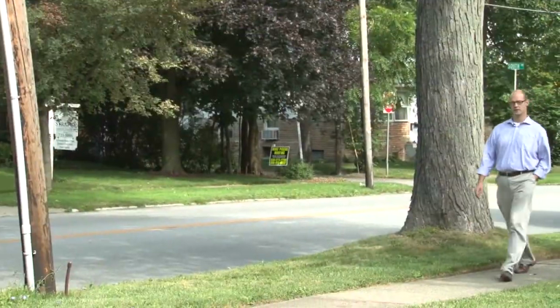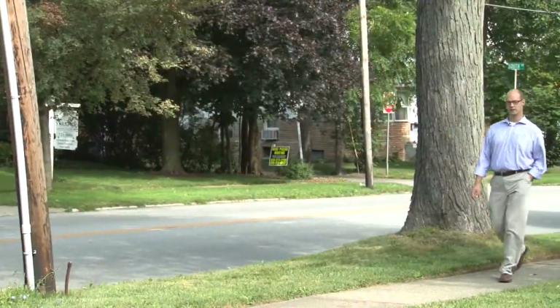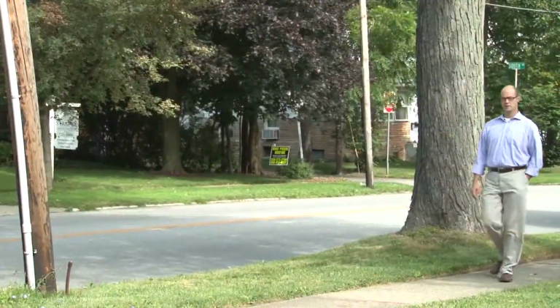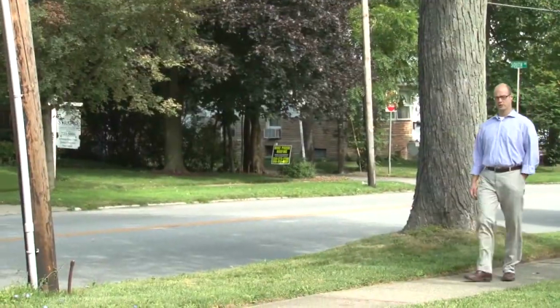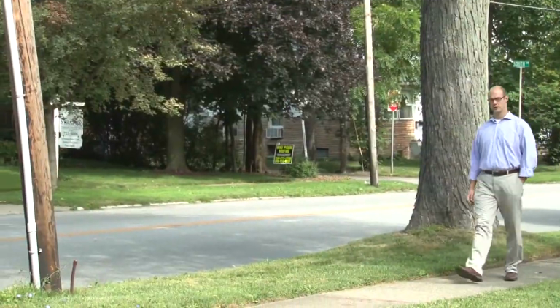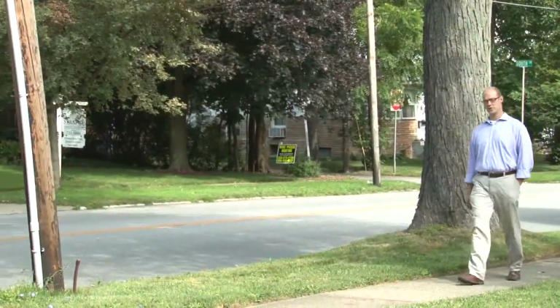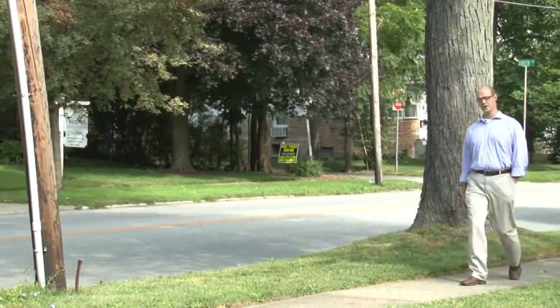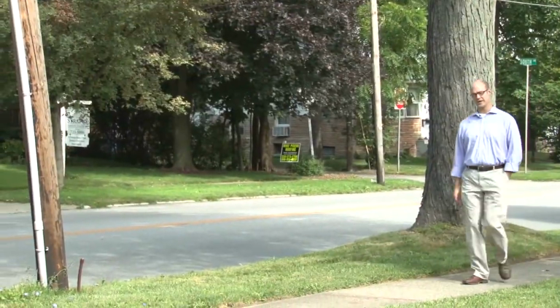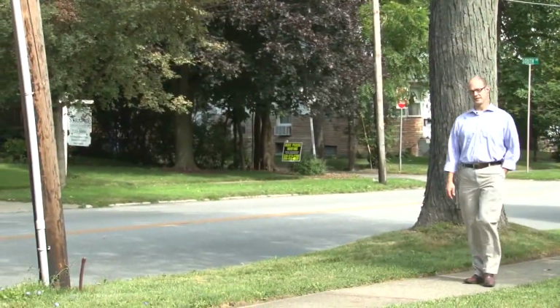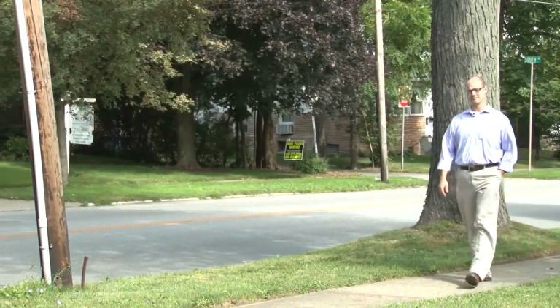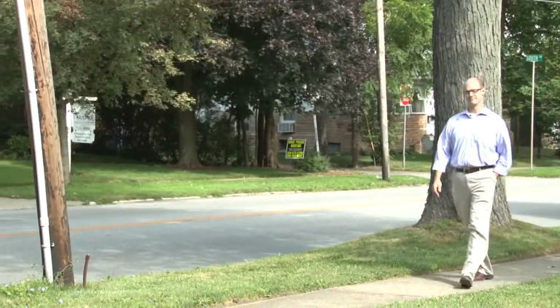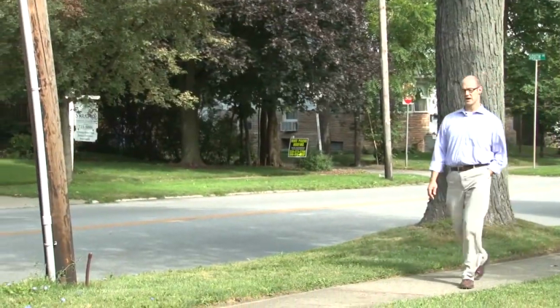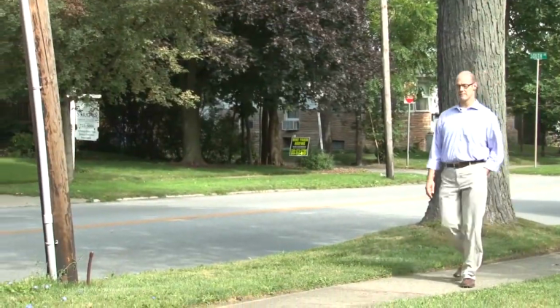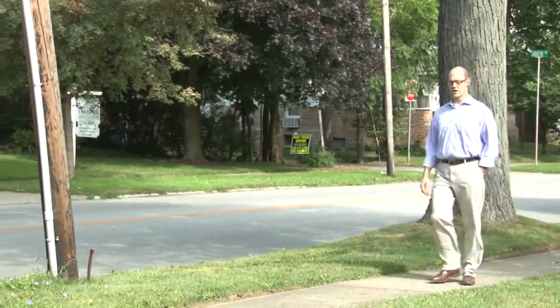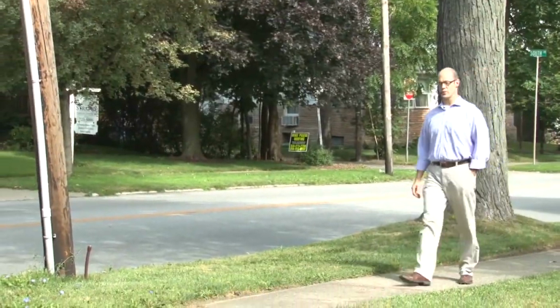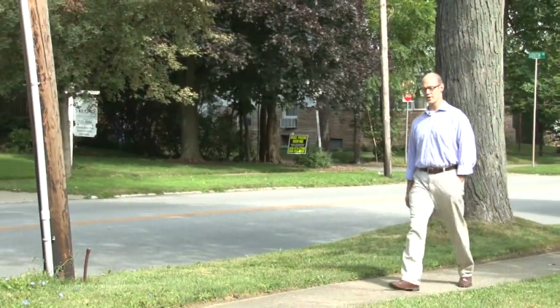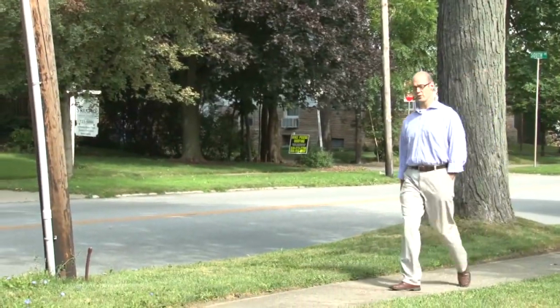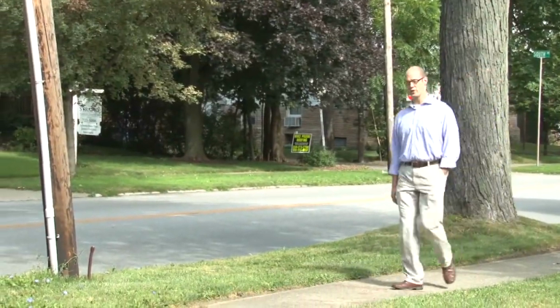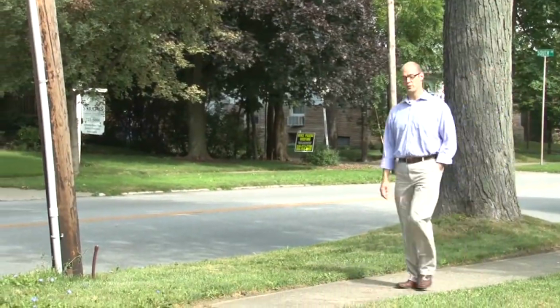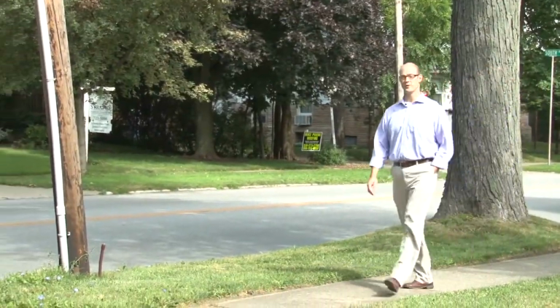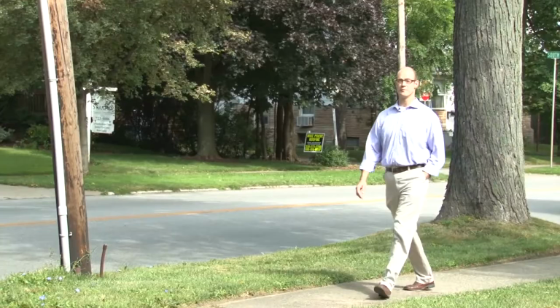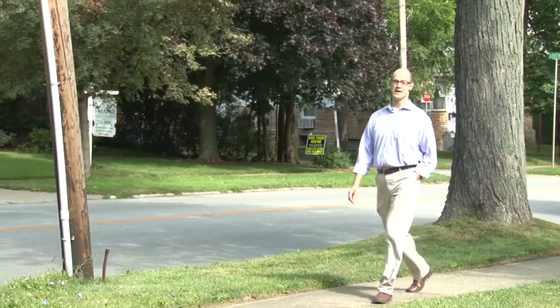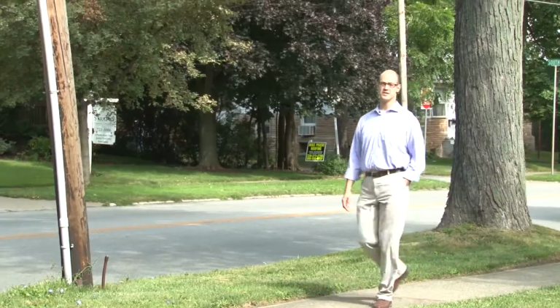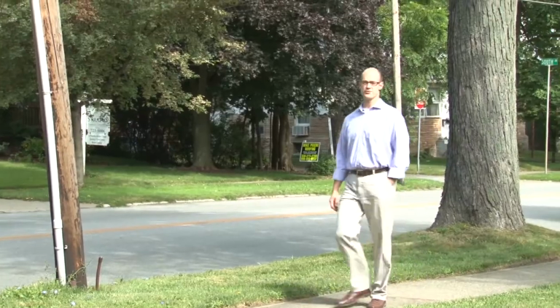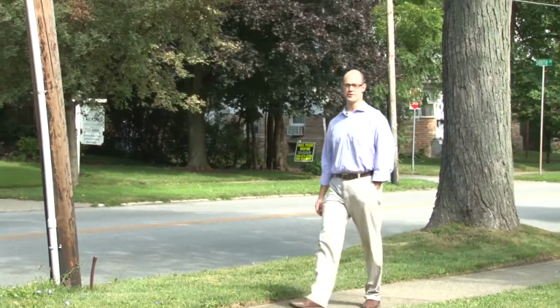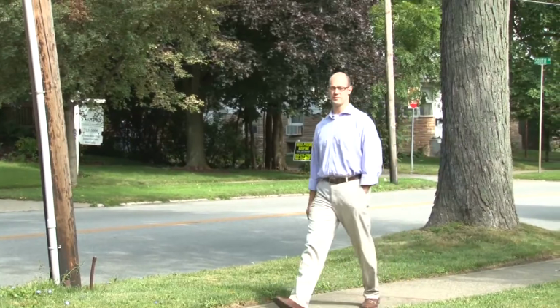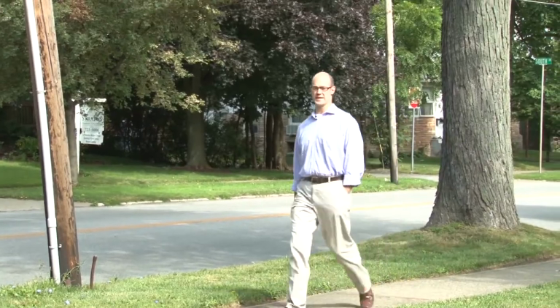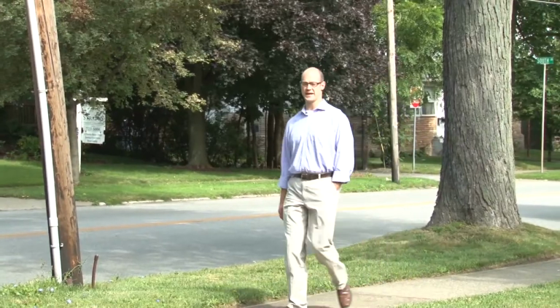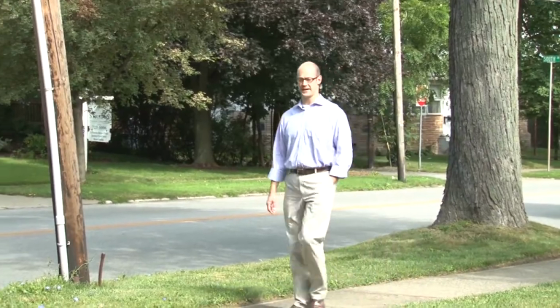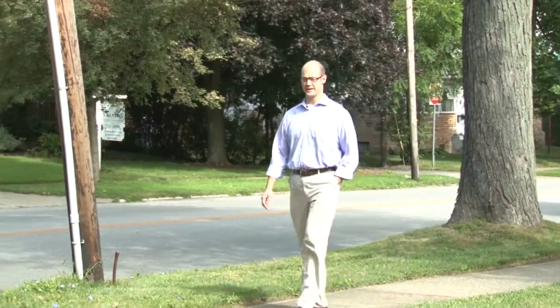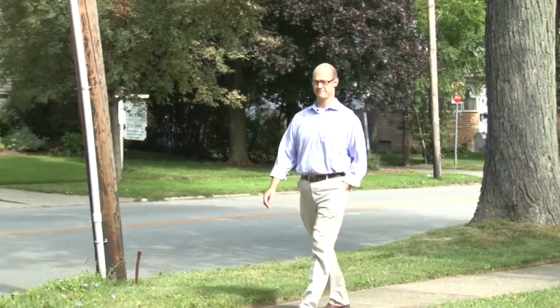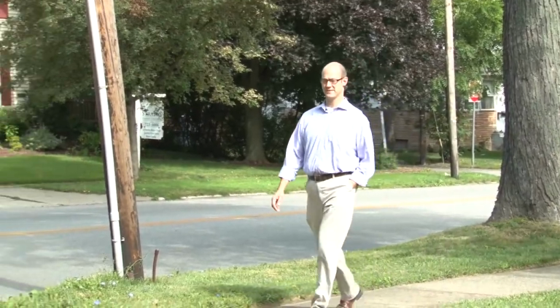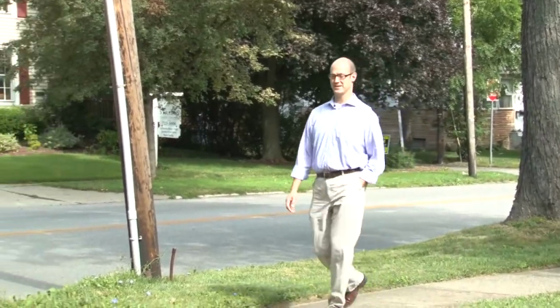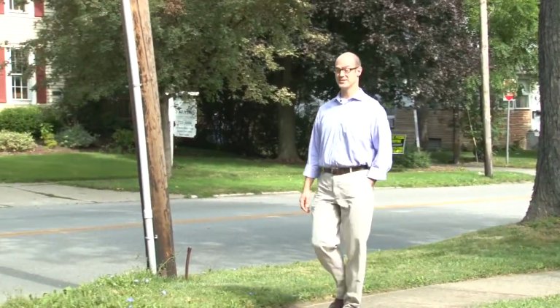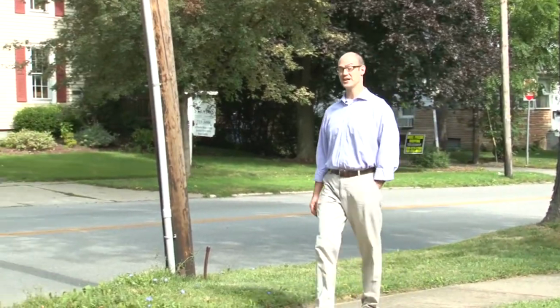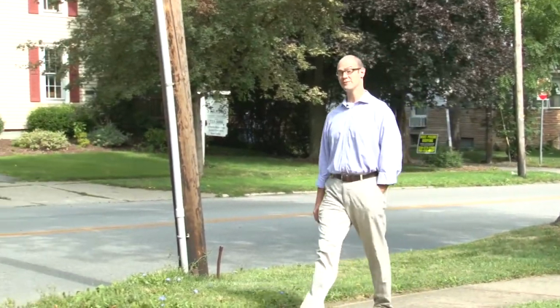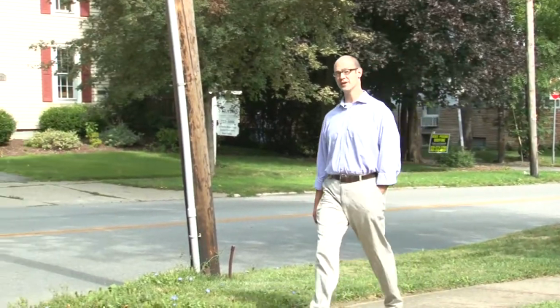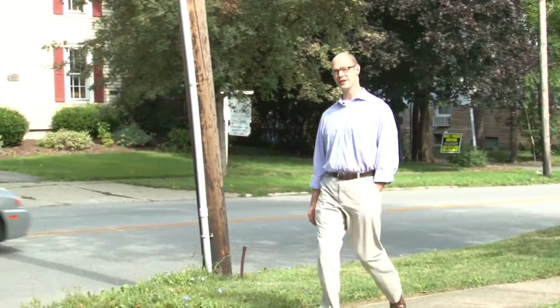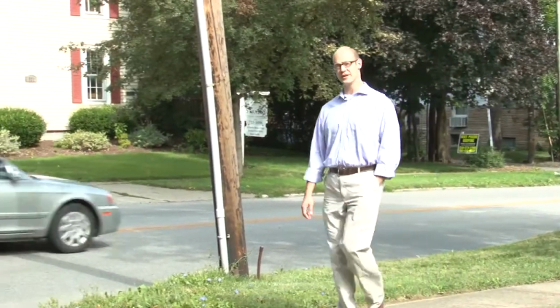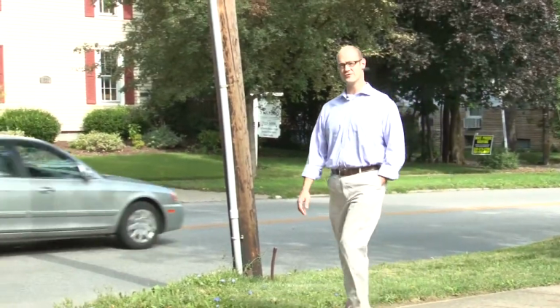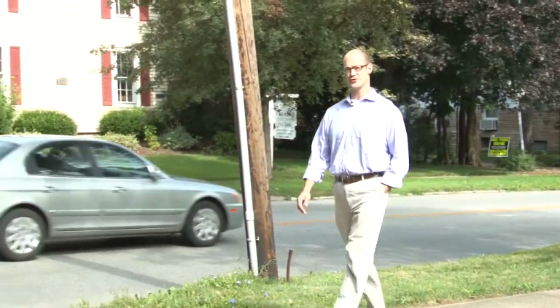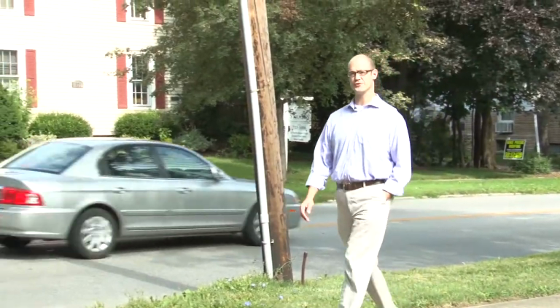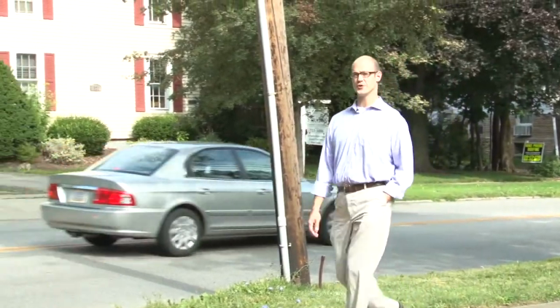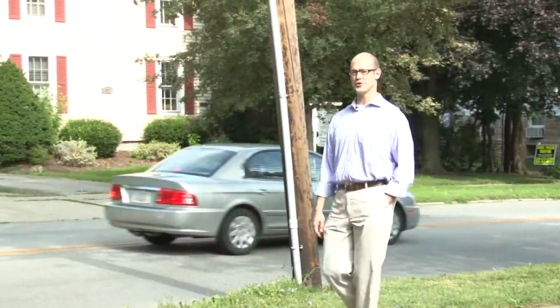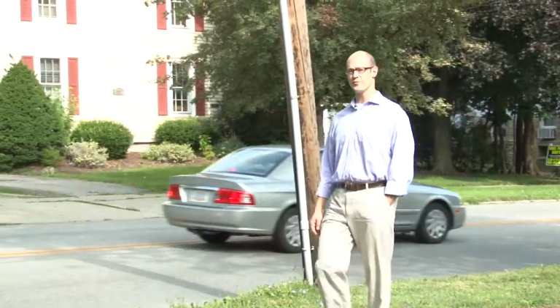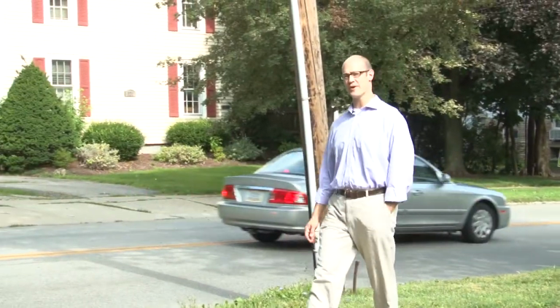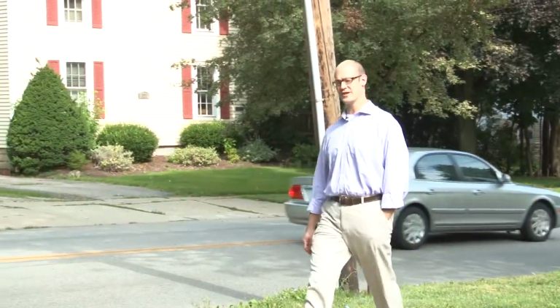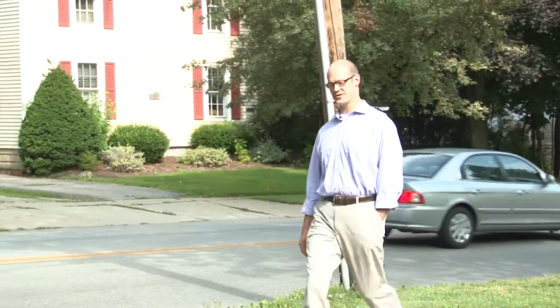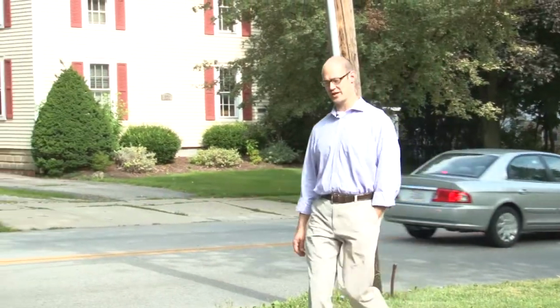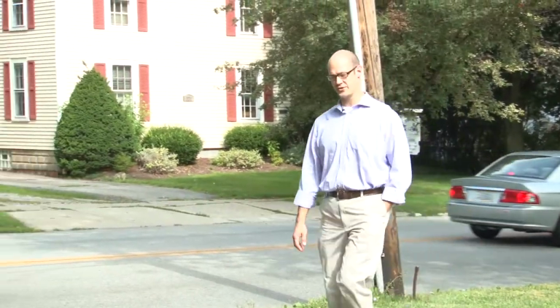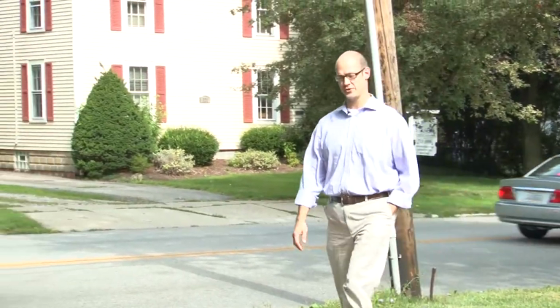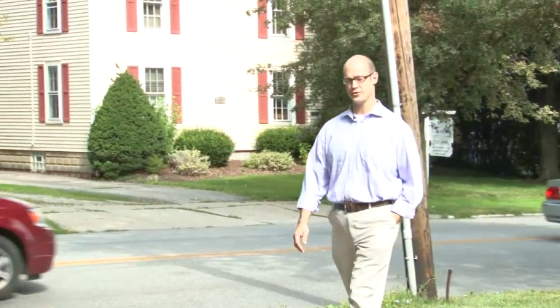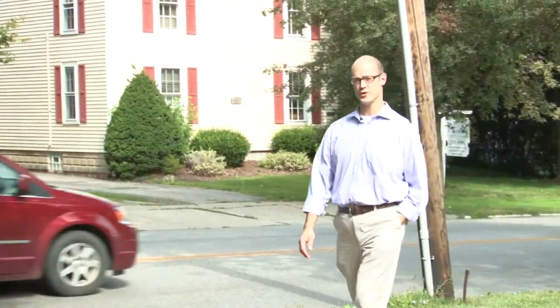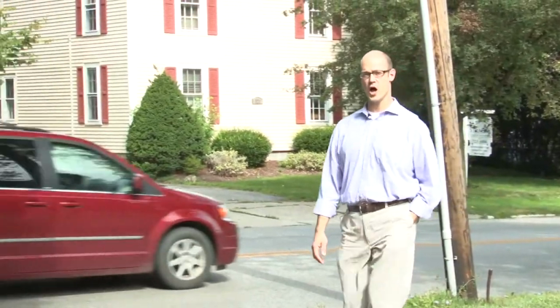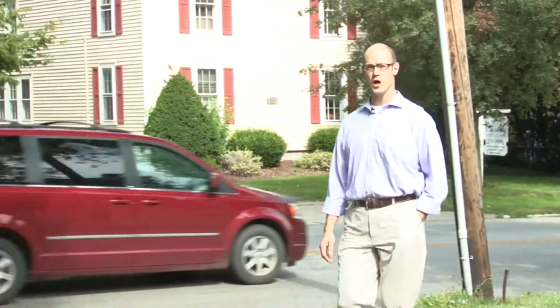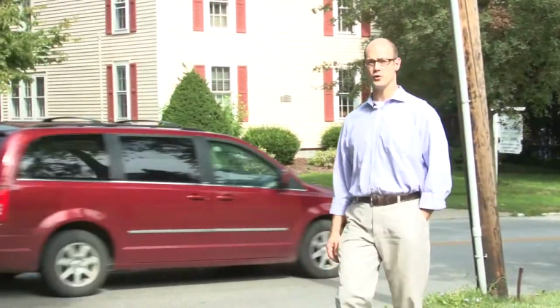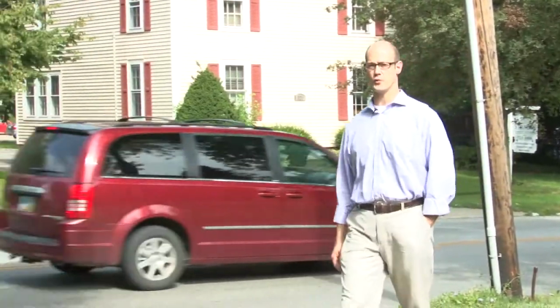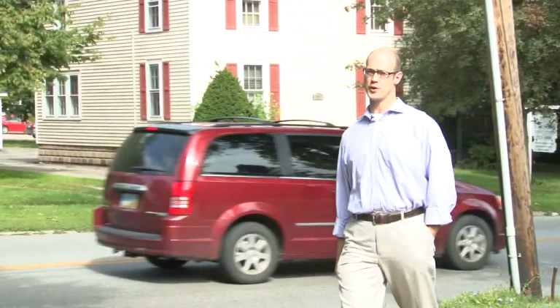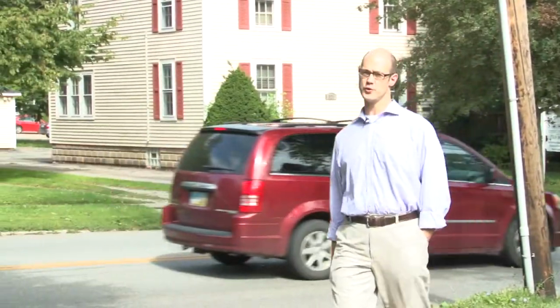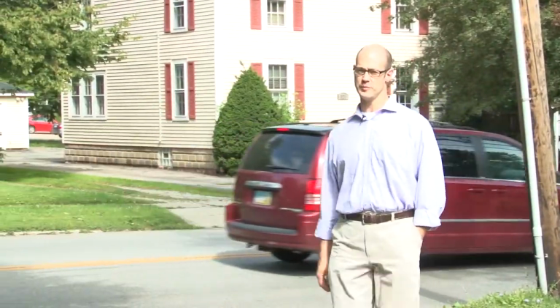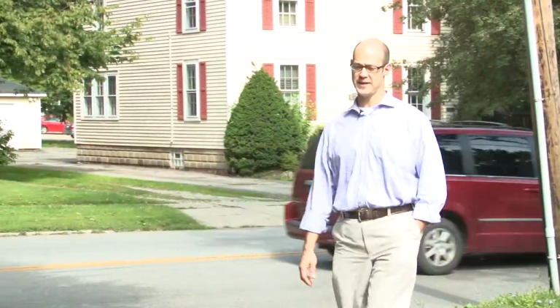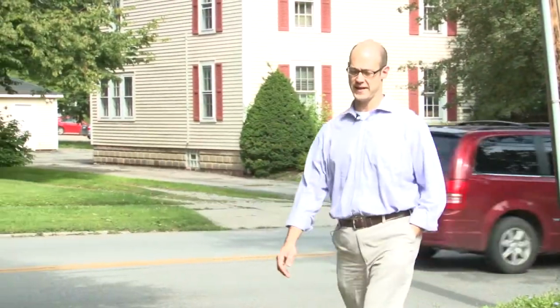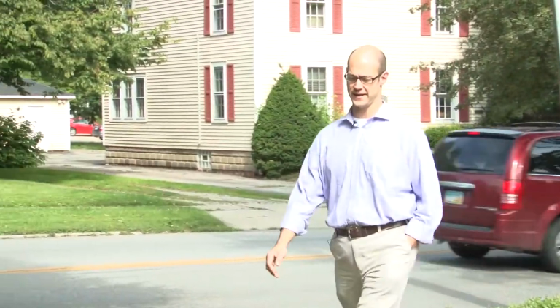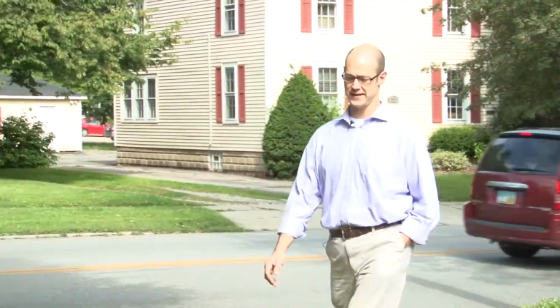Good morning. I'm Matt Wieterhold with Main Street Medina, and today we're going to introduce a new project to you called Renew Medina.